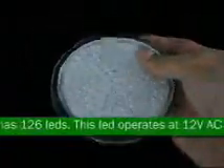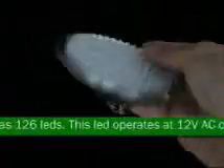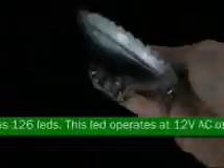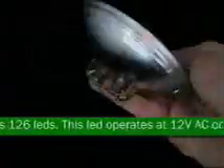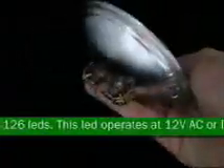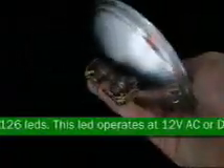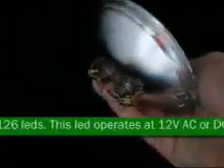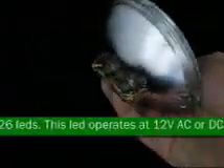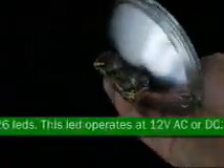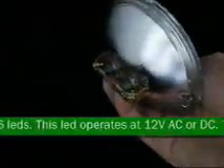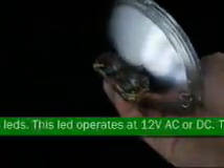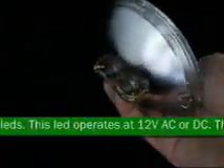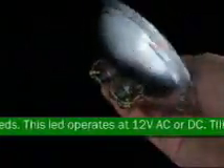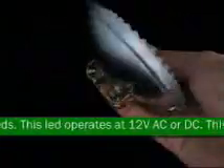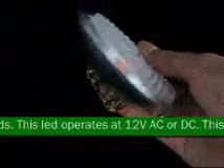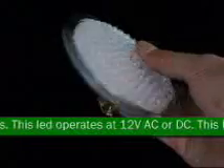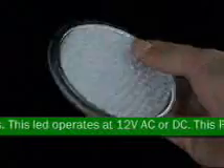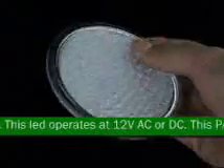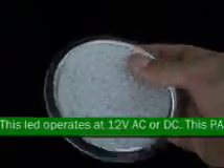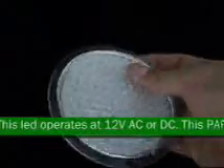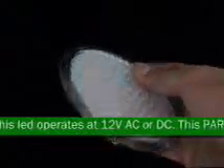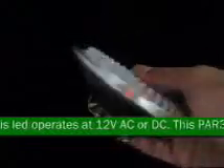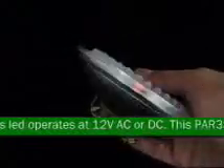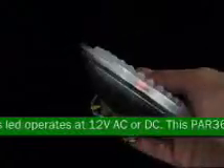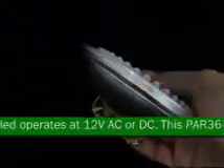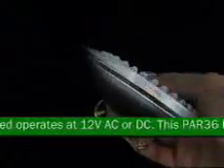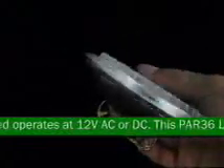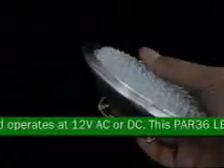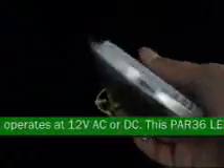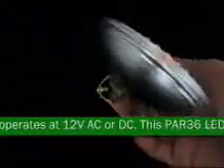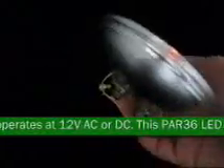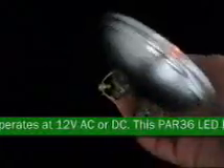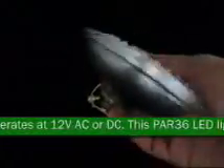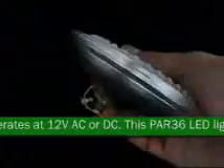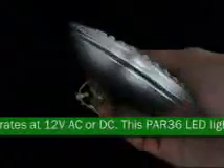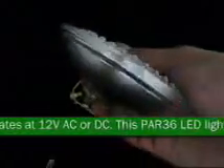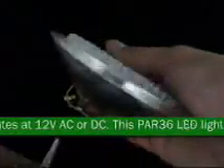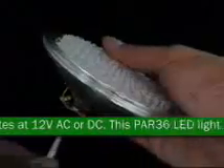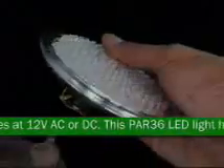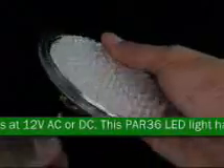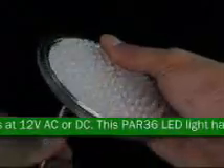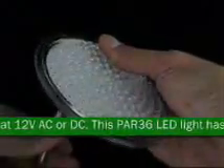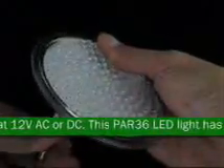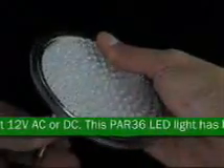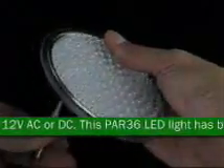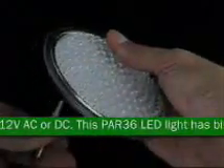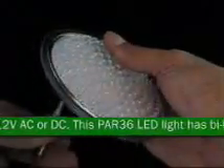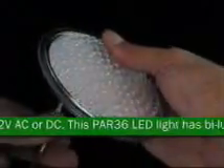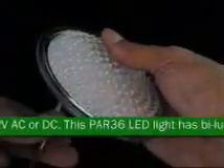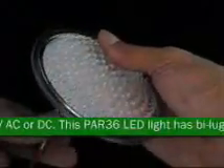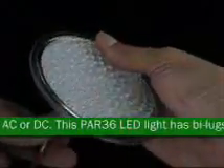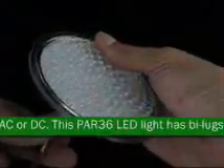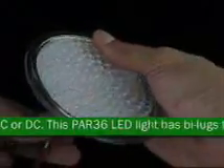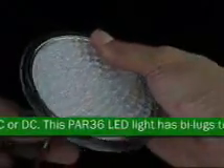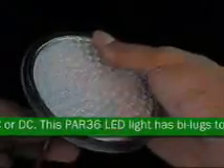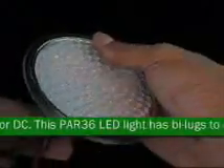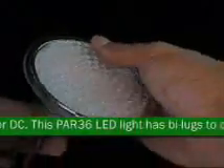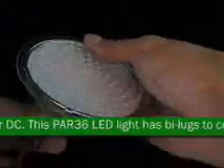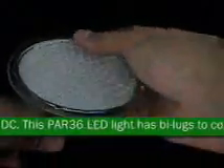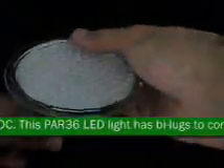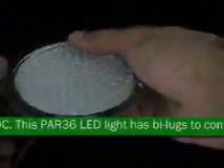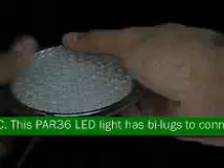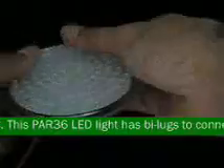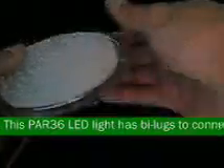This LED is low power, low voltage. This bulb is available in white only. This PAR 36 is great for landscape lighting.